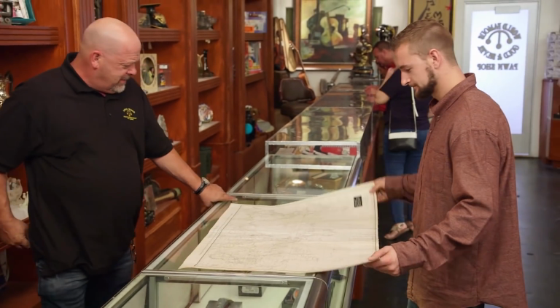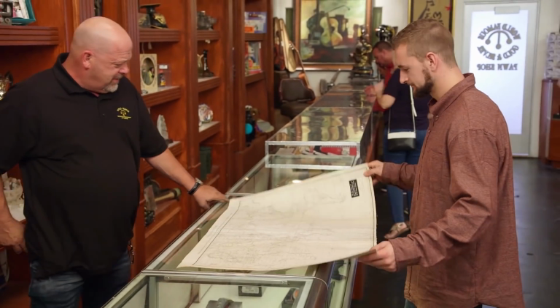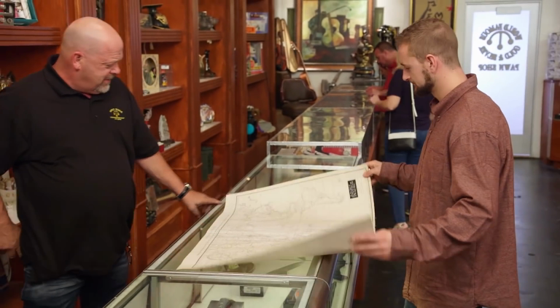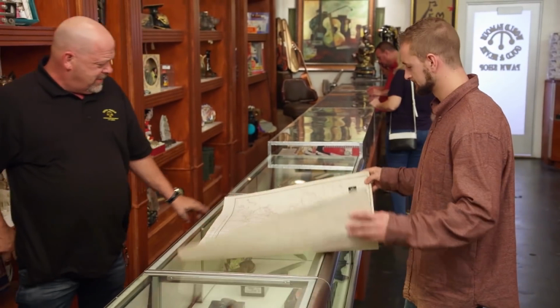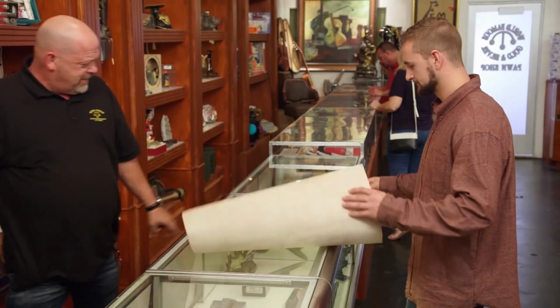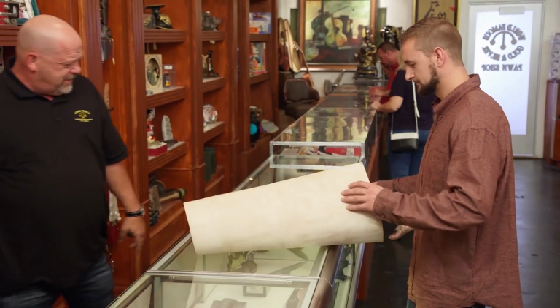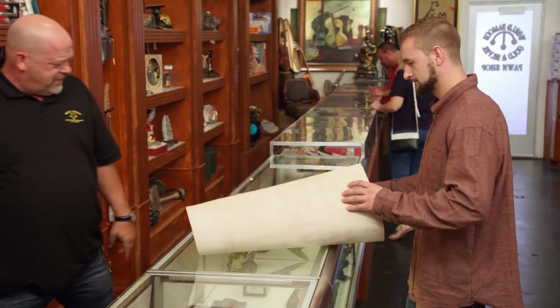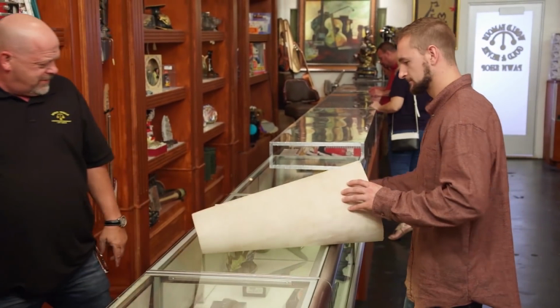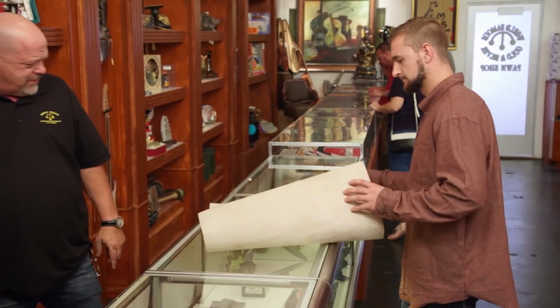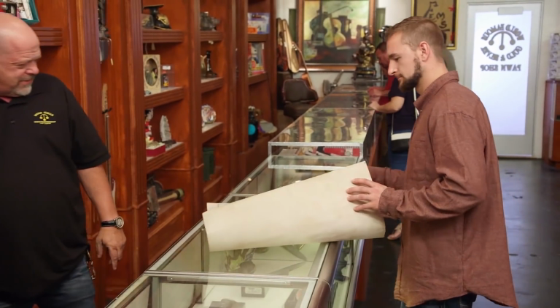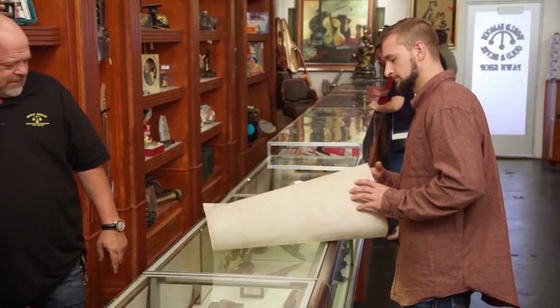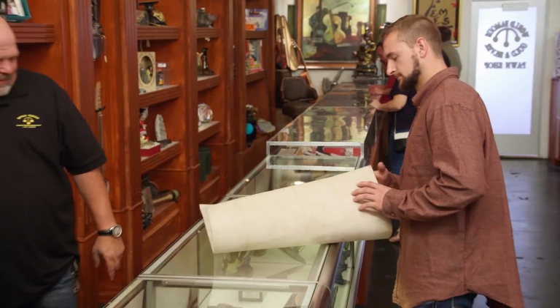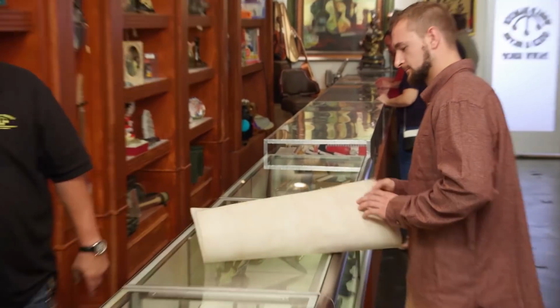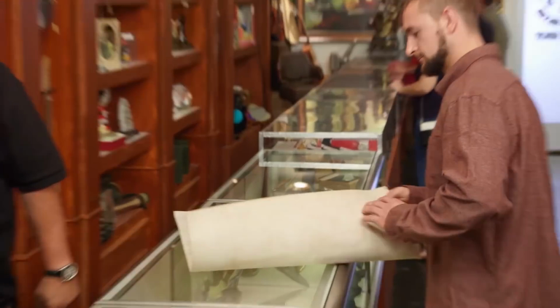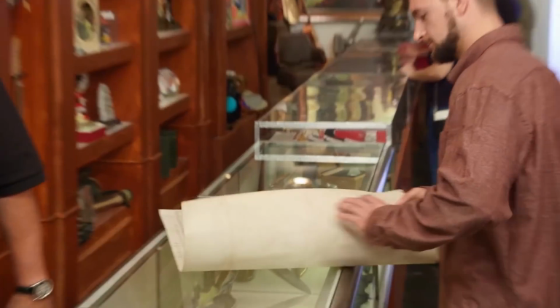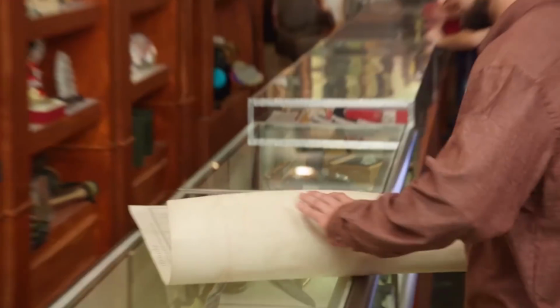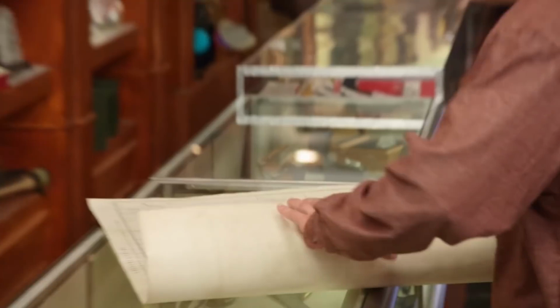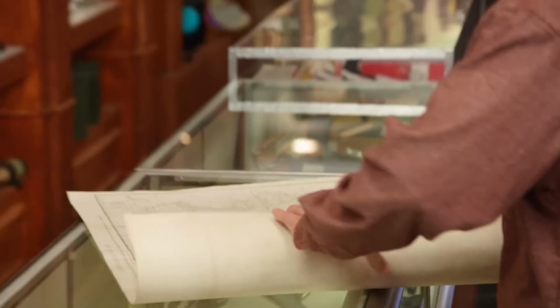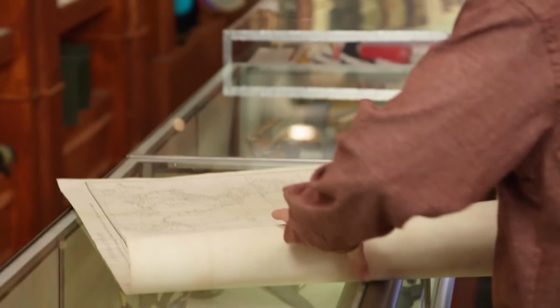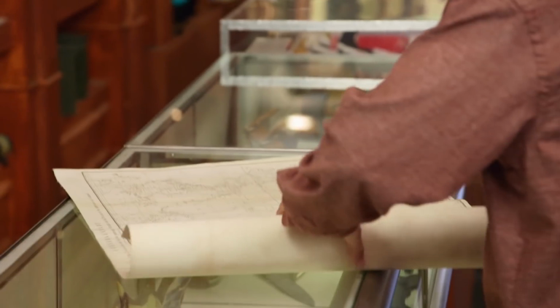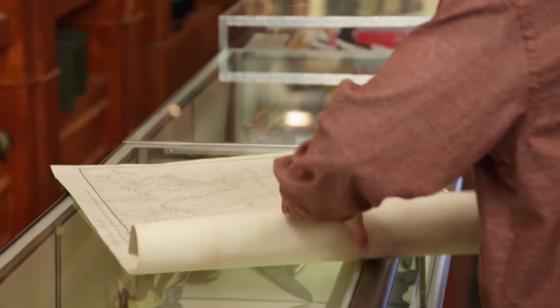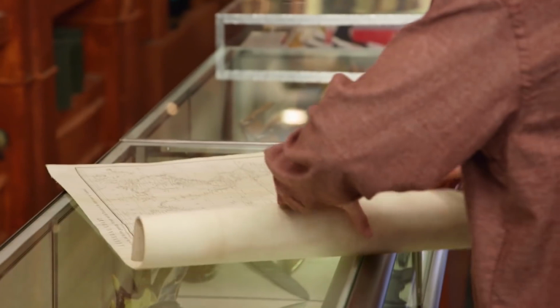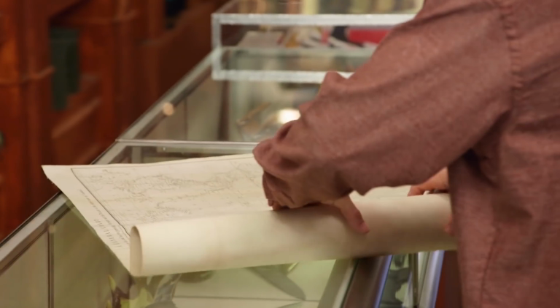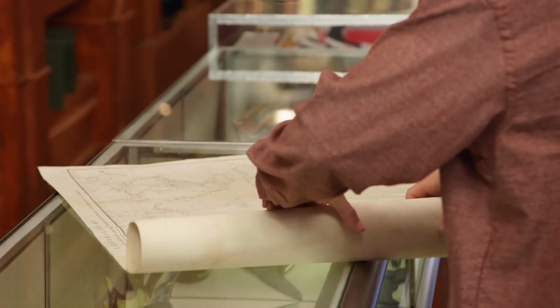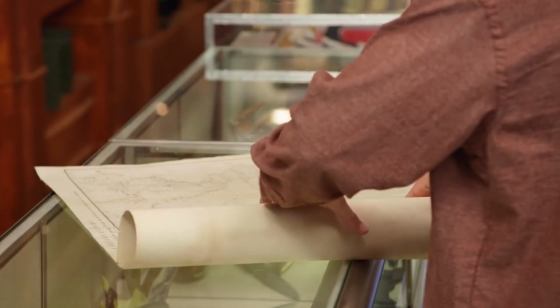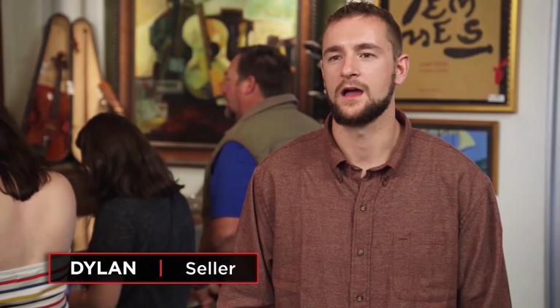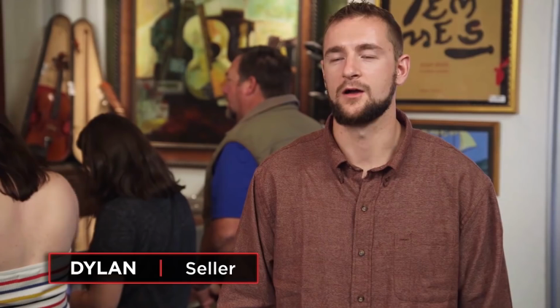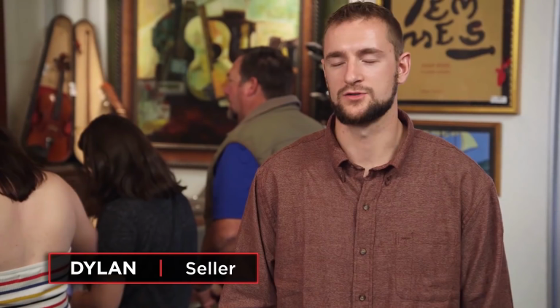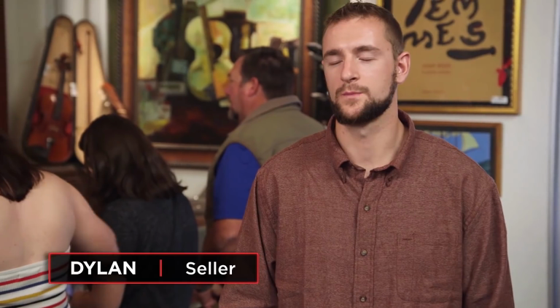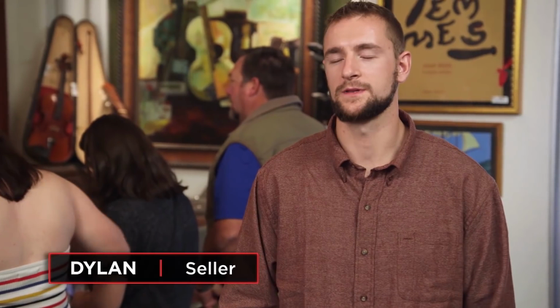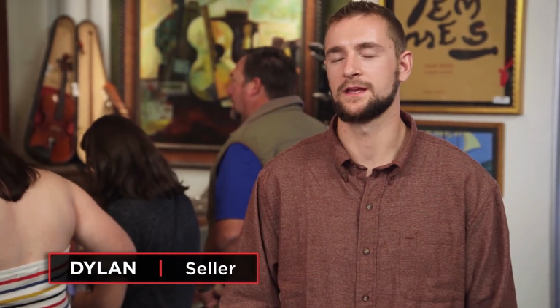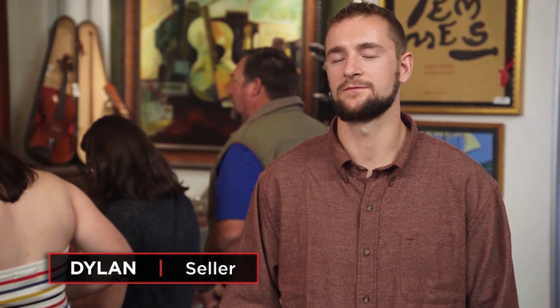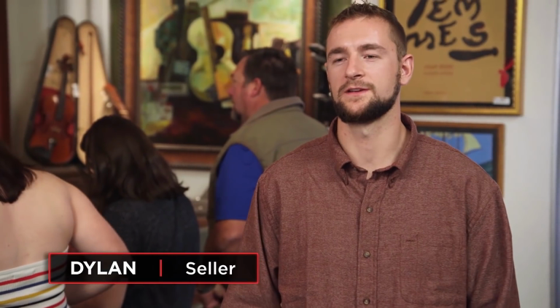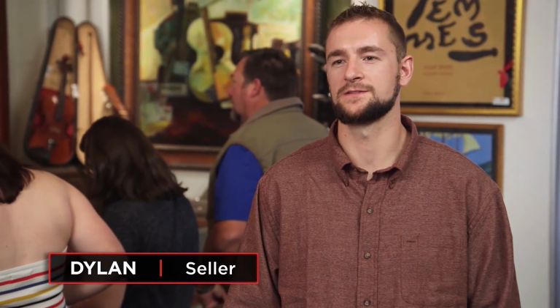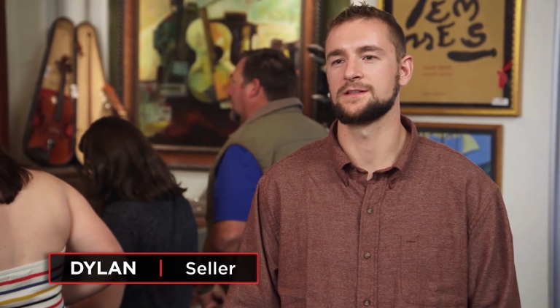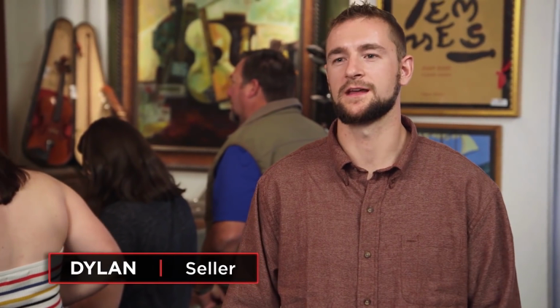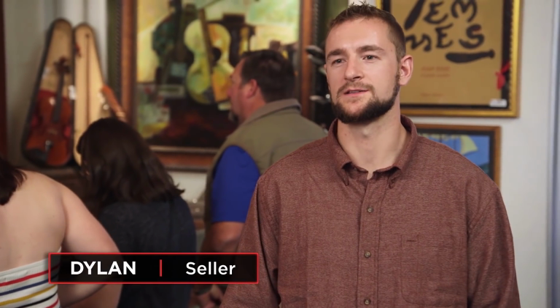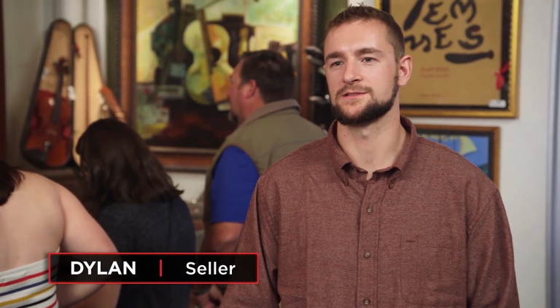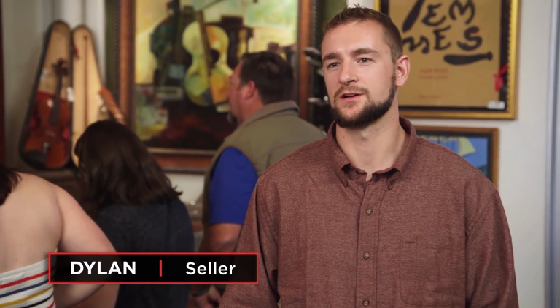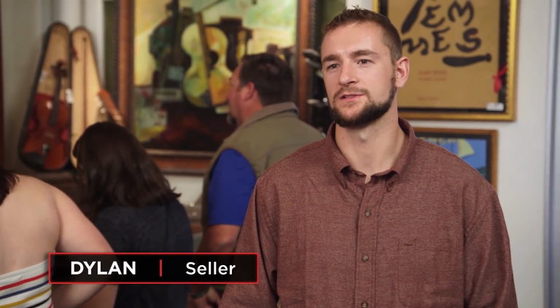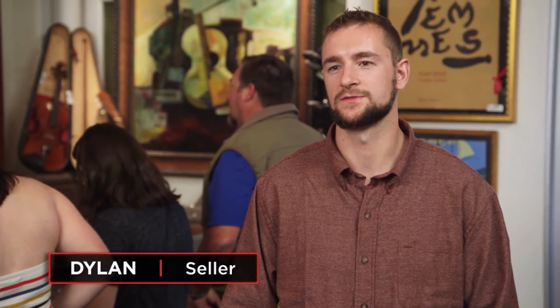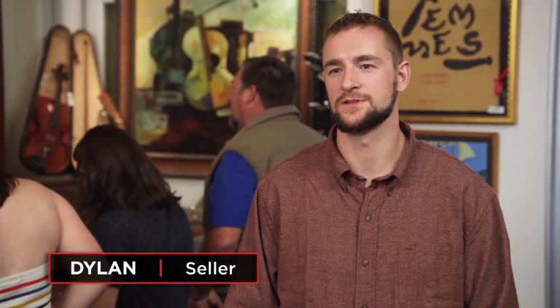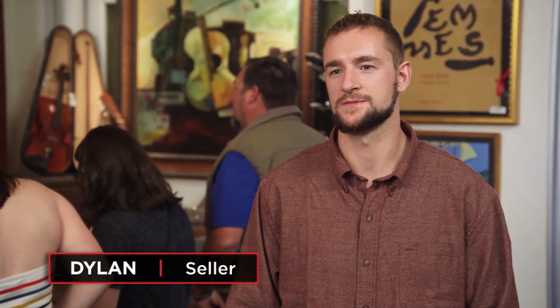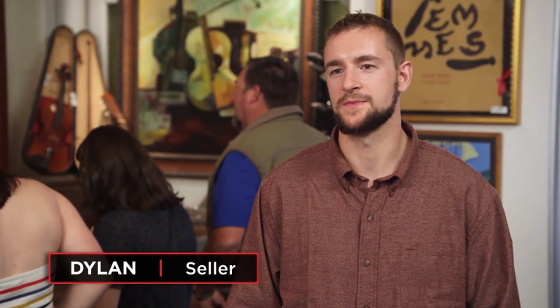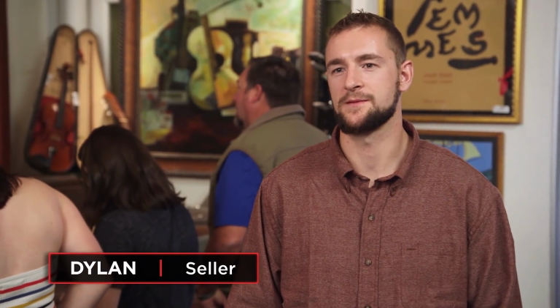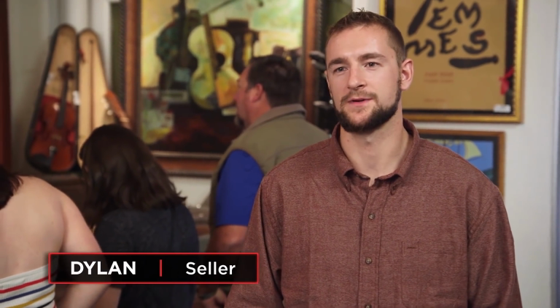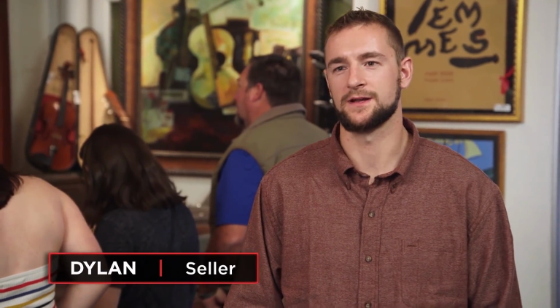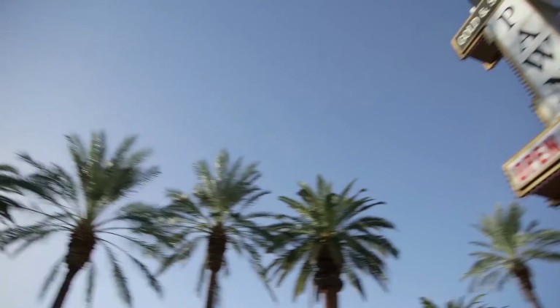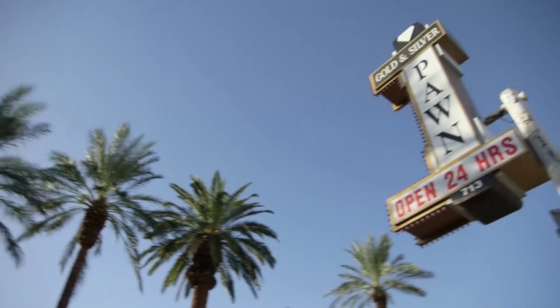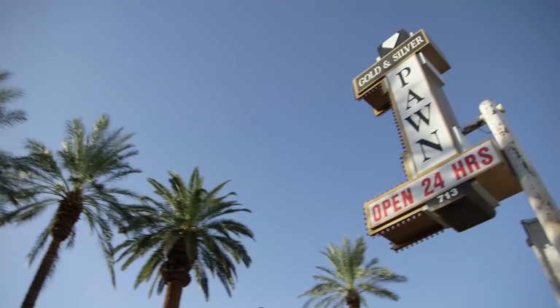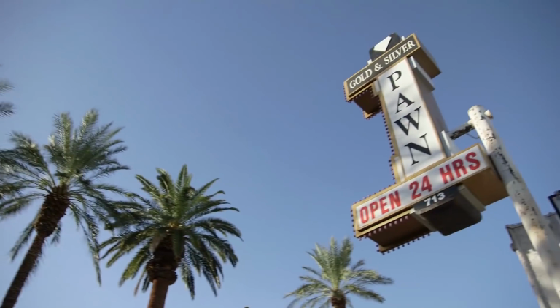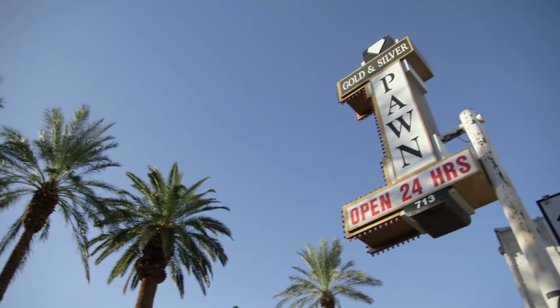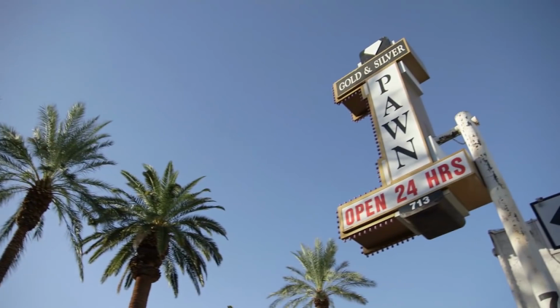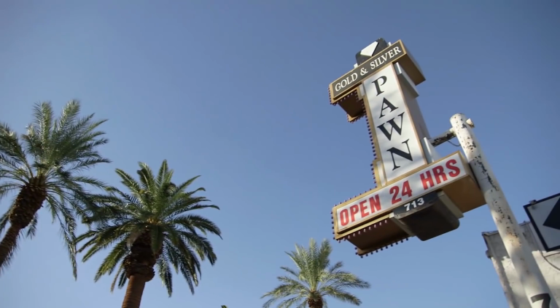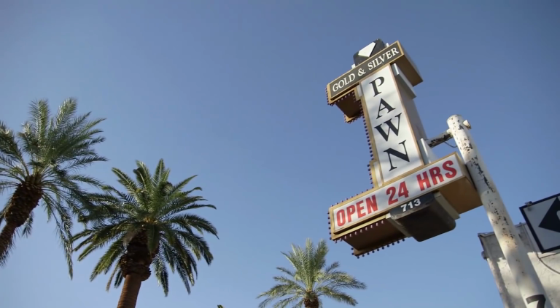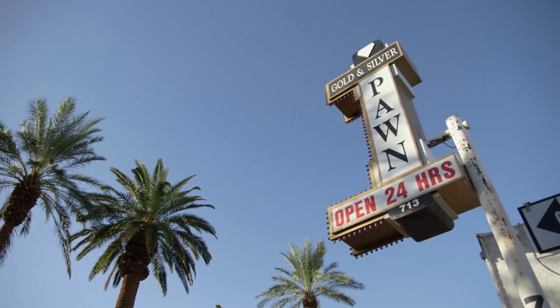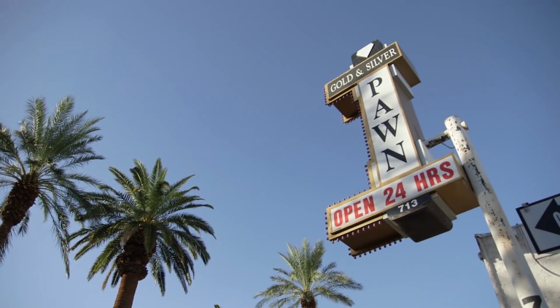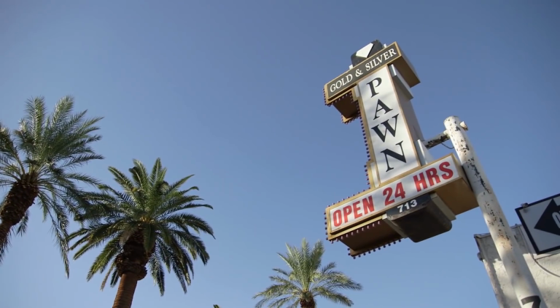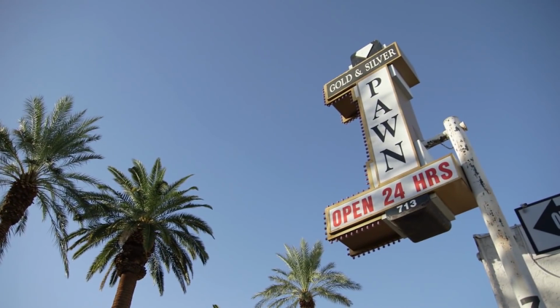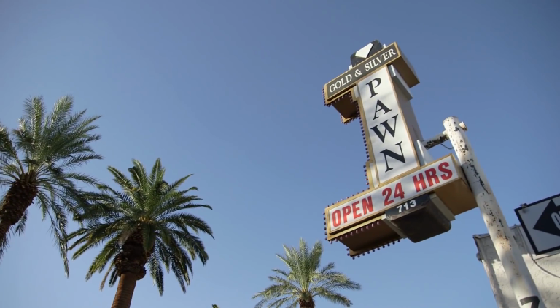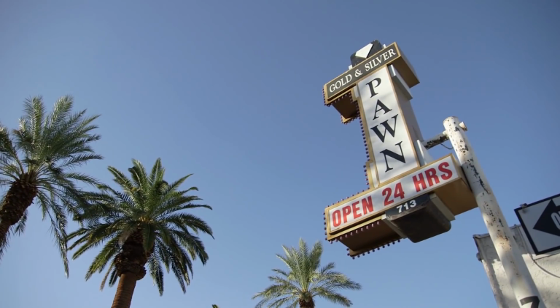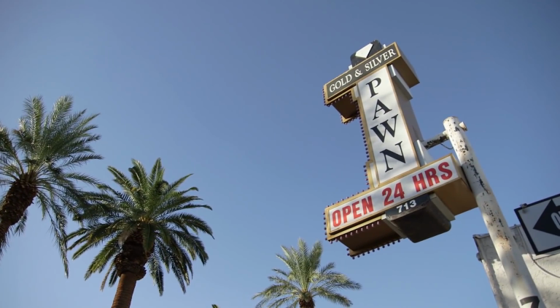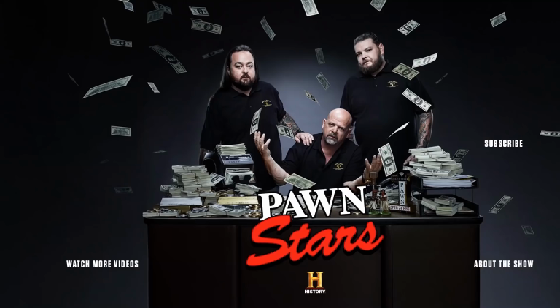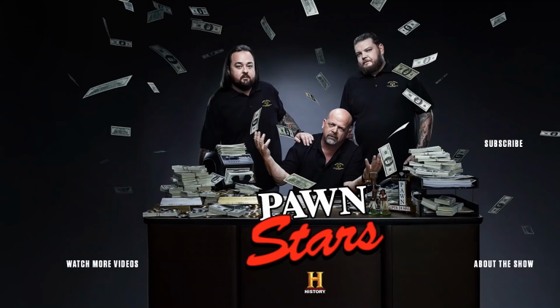I was pretty surprised to hear the value of the map. I was hoping to get $15,000 for this map, but I guess the ship has sailed.